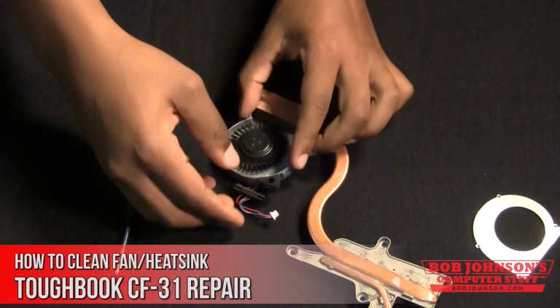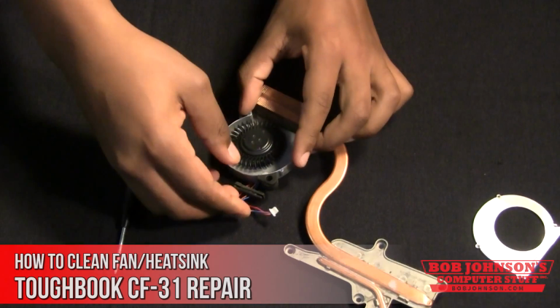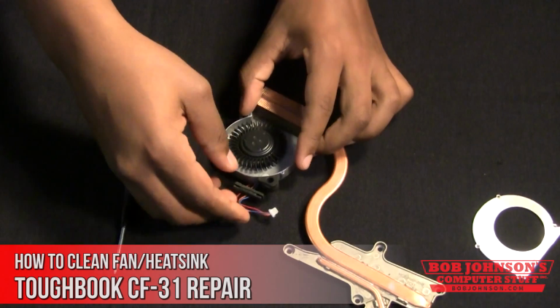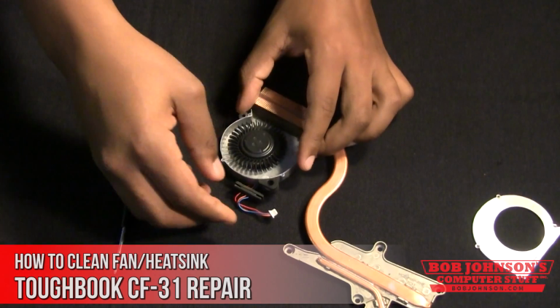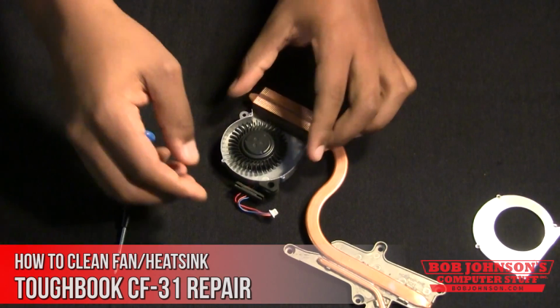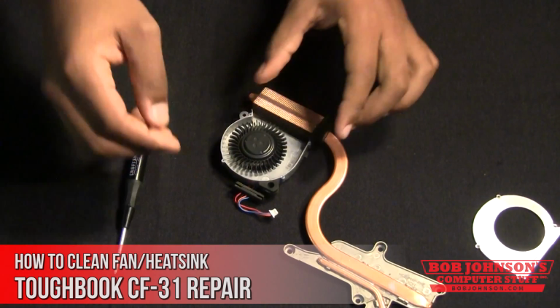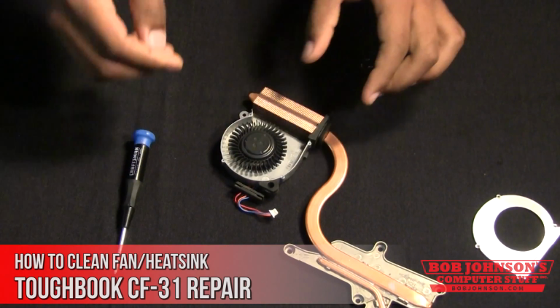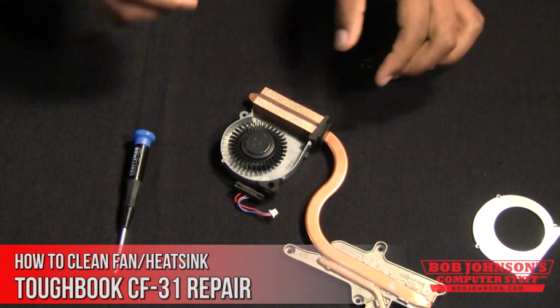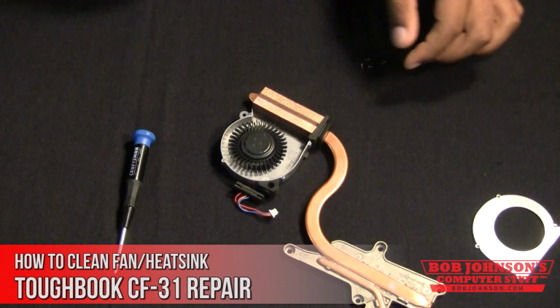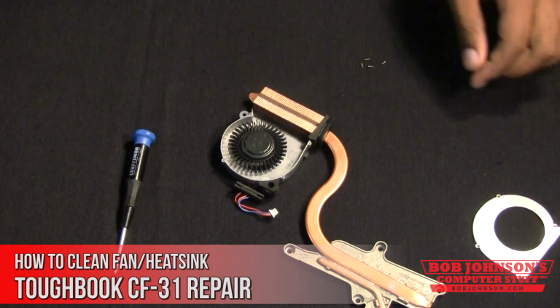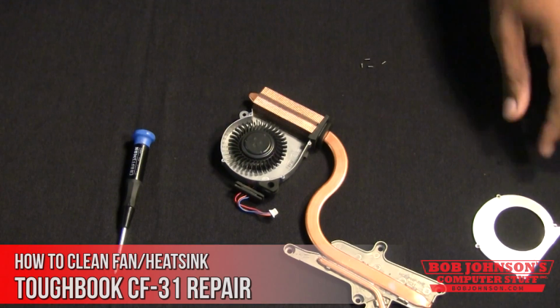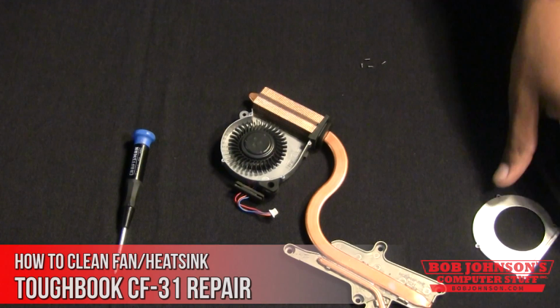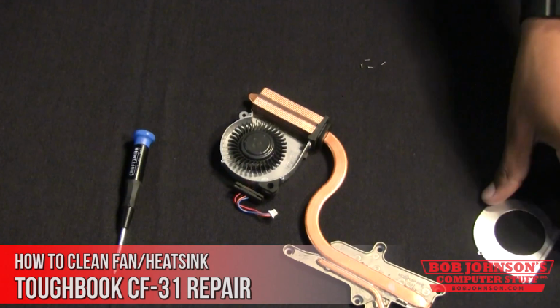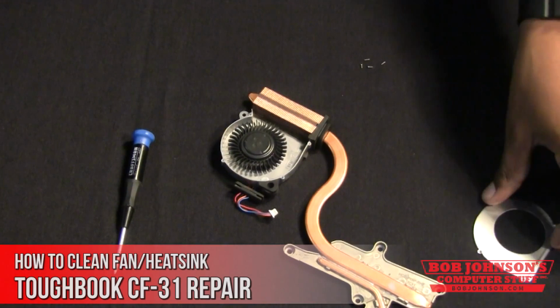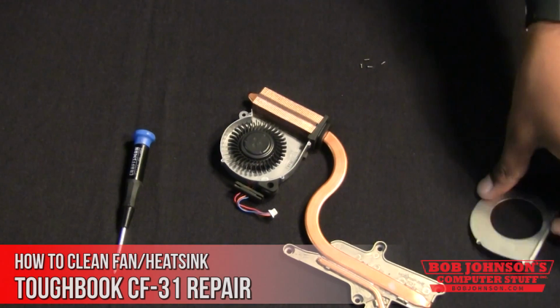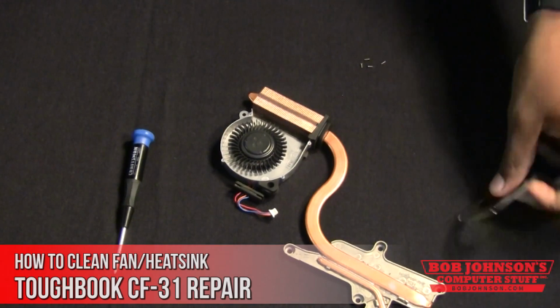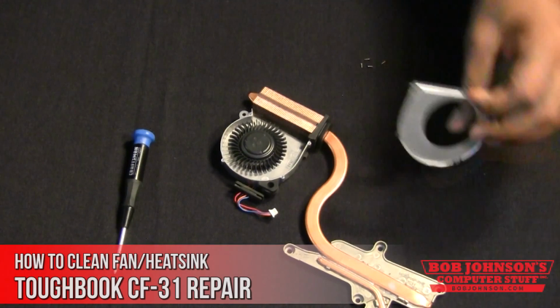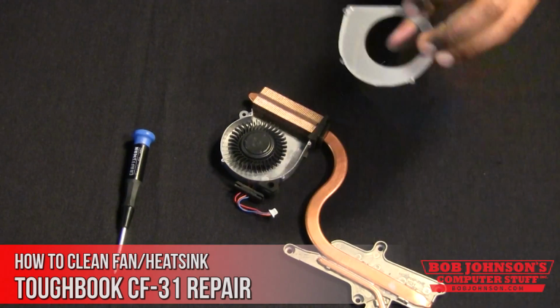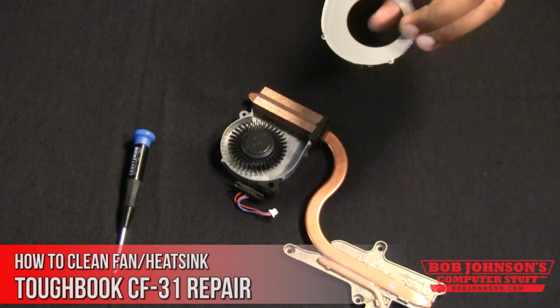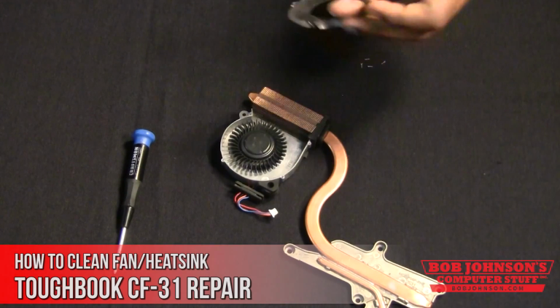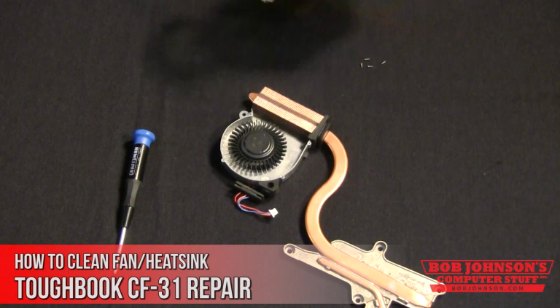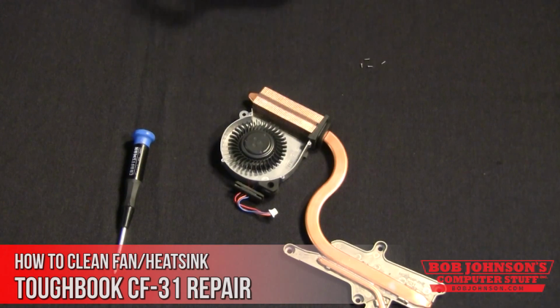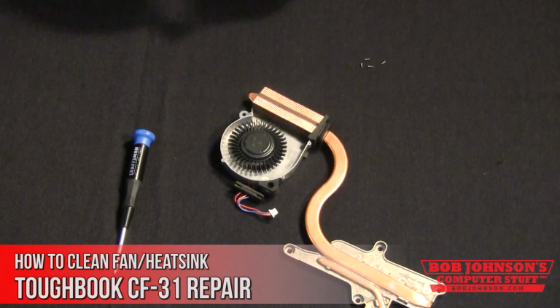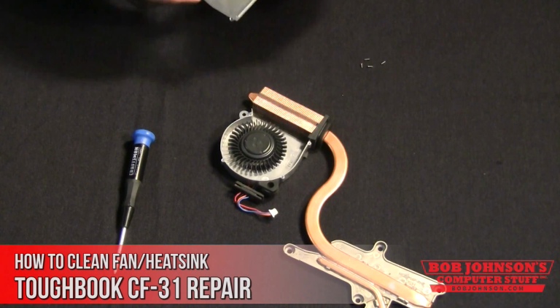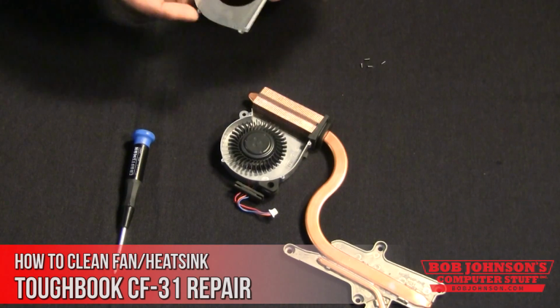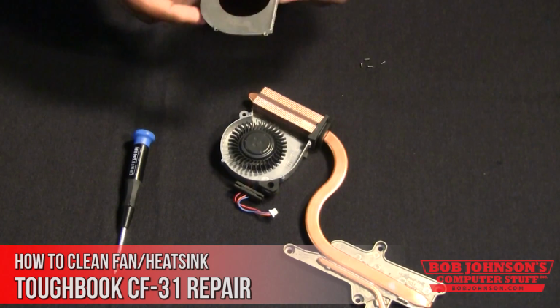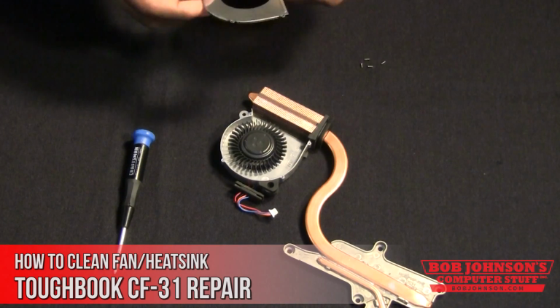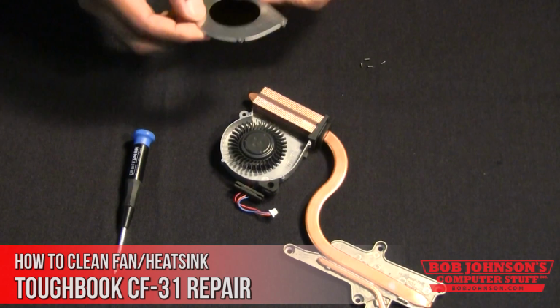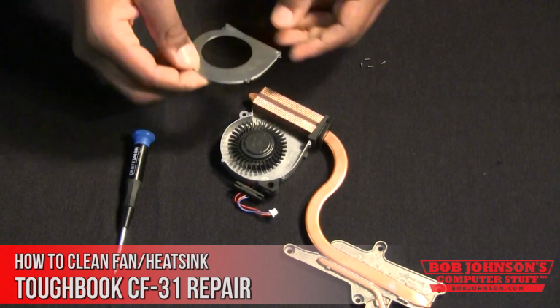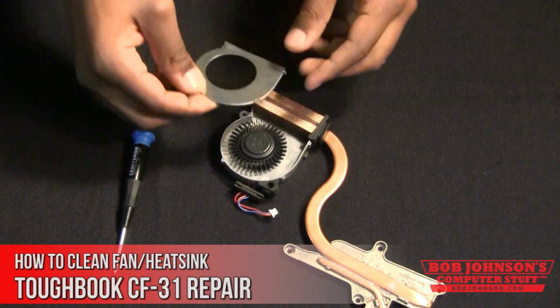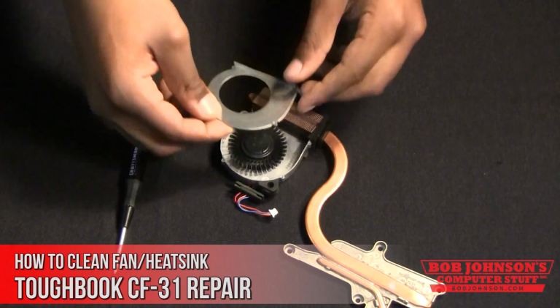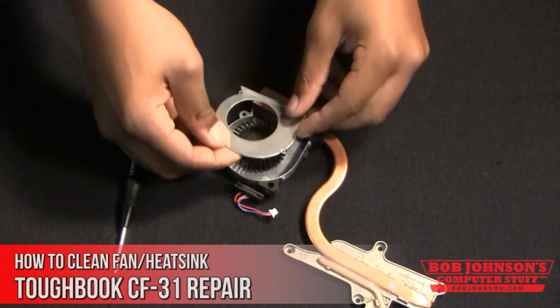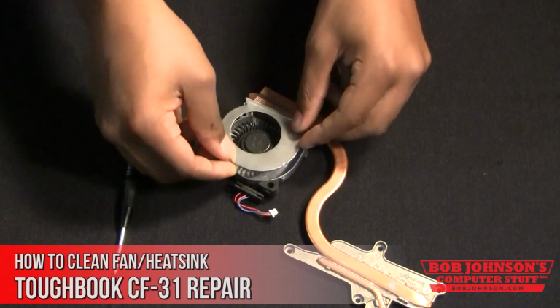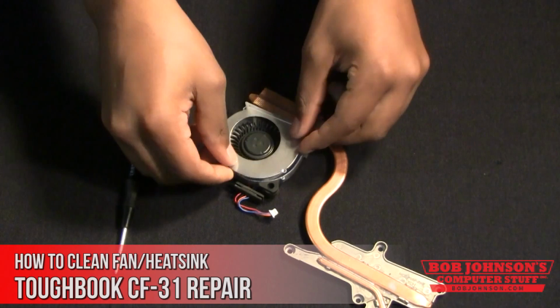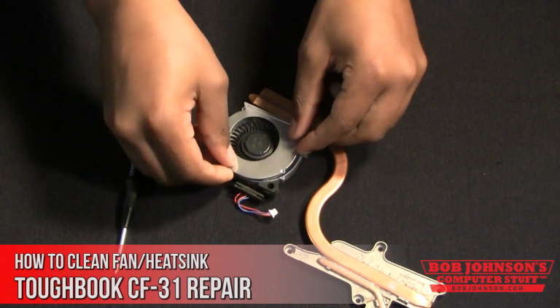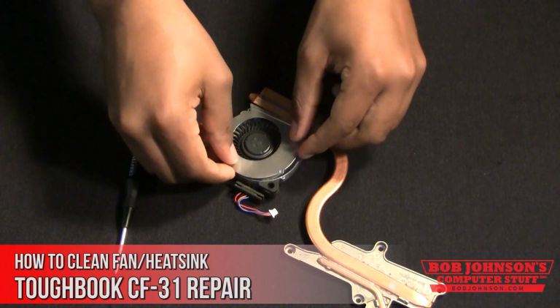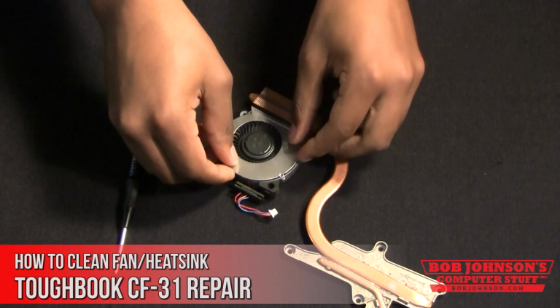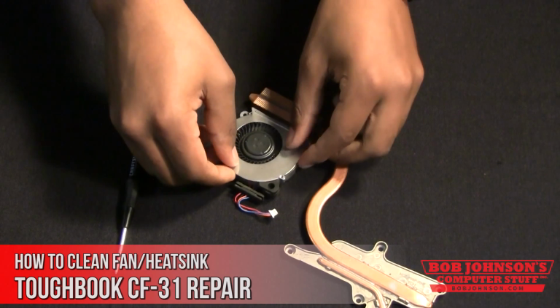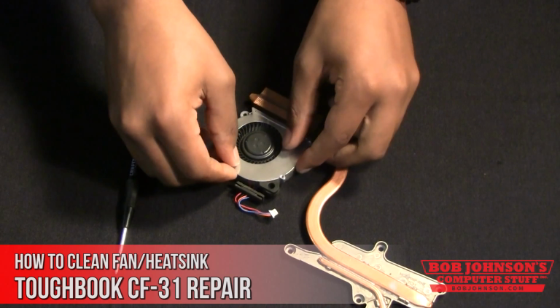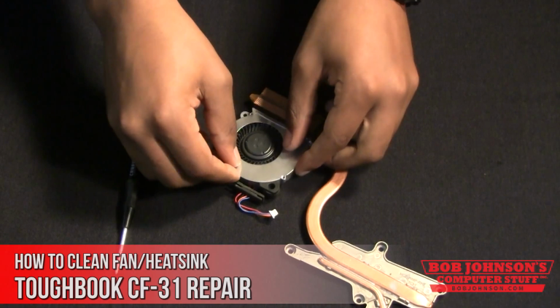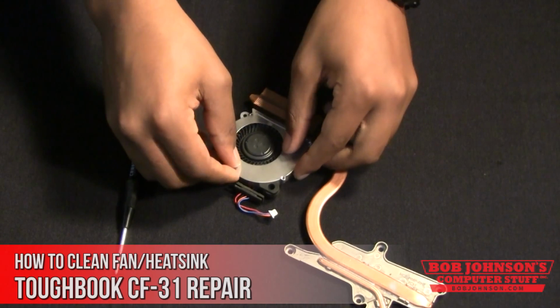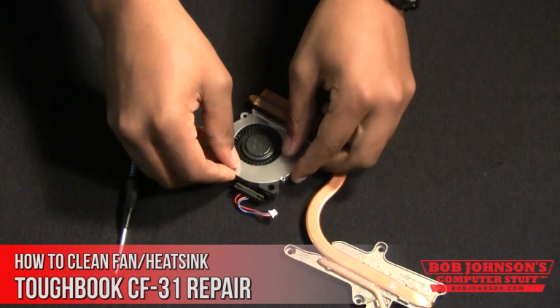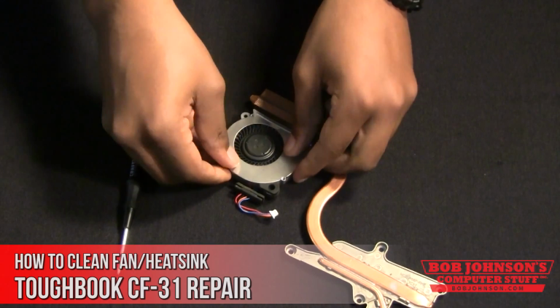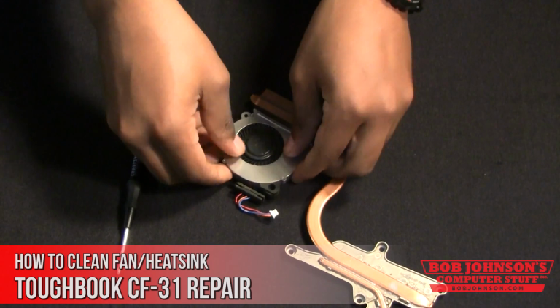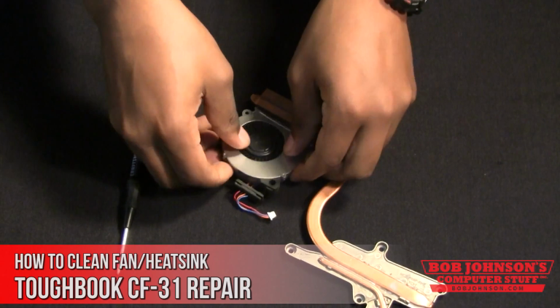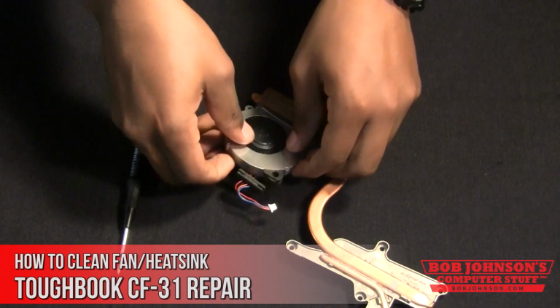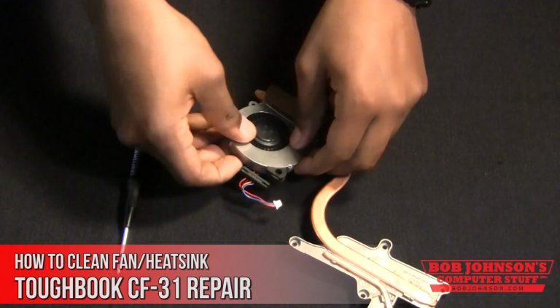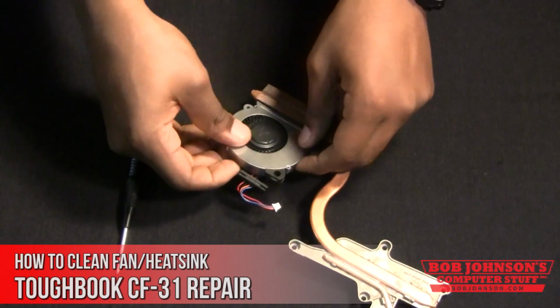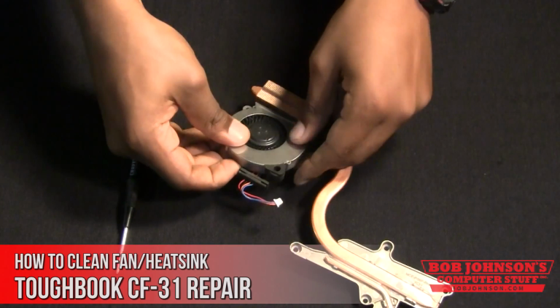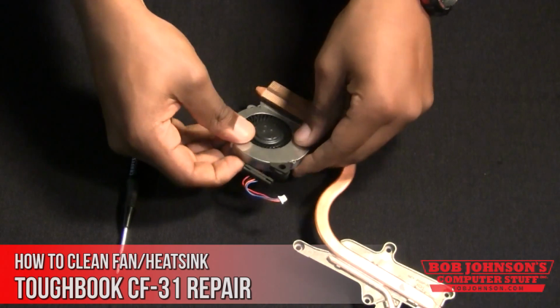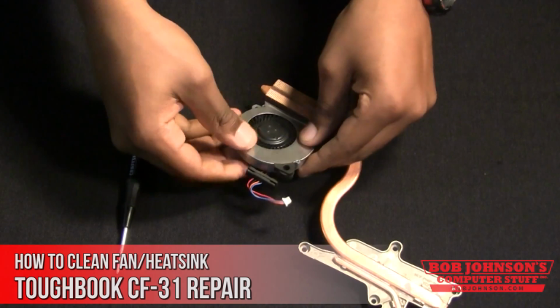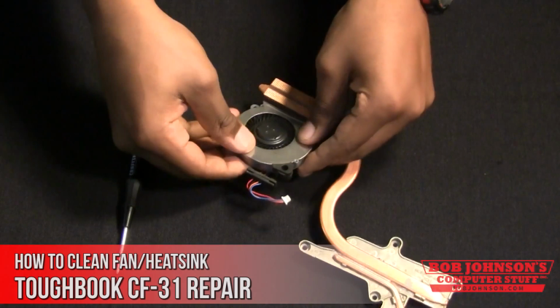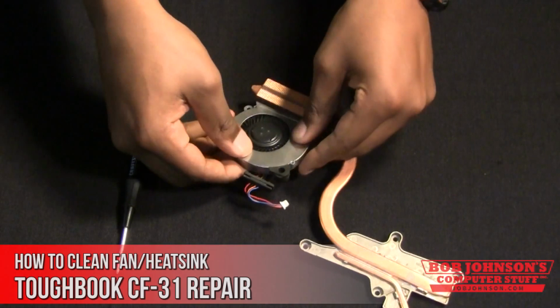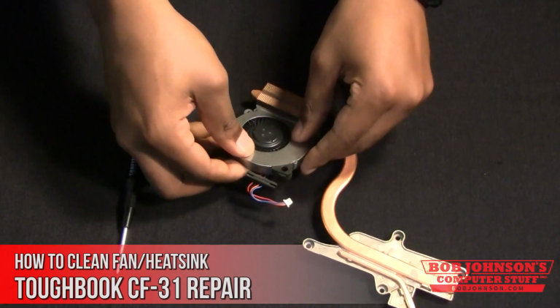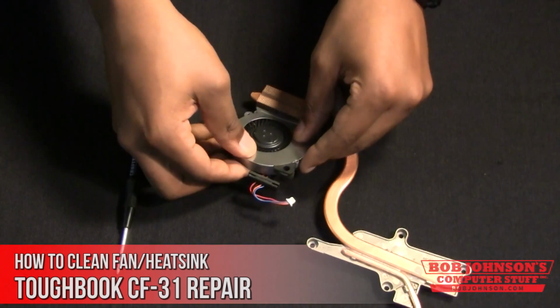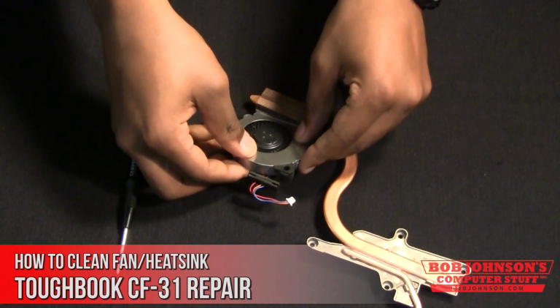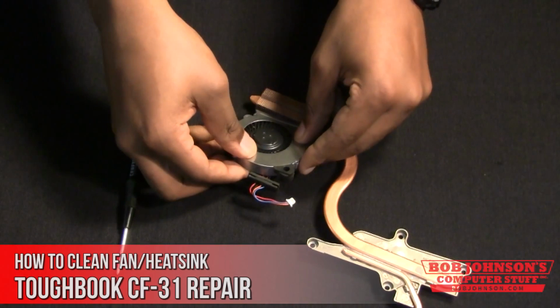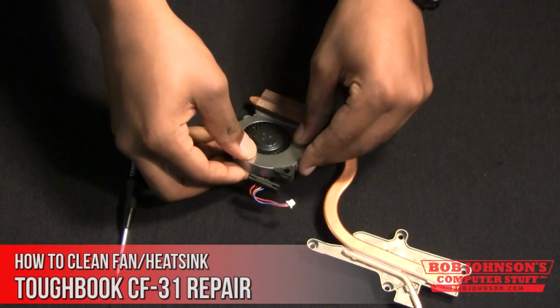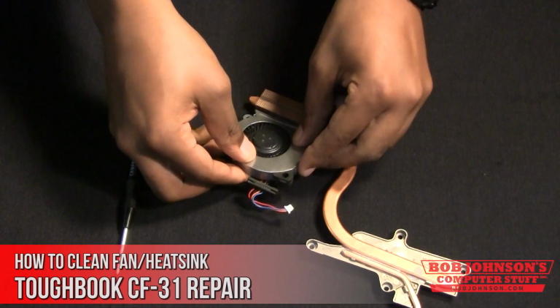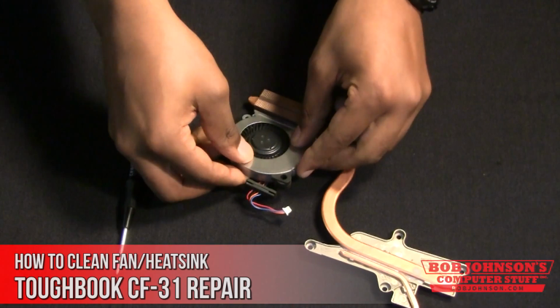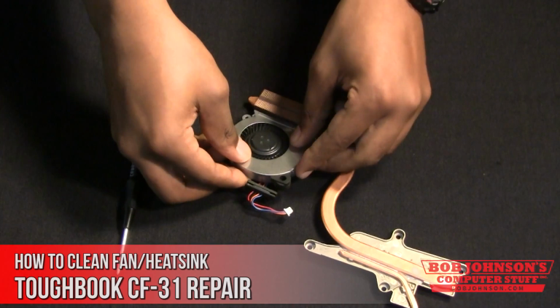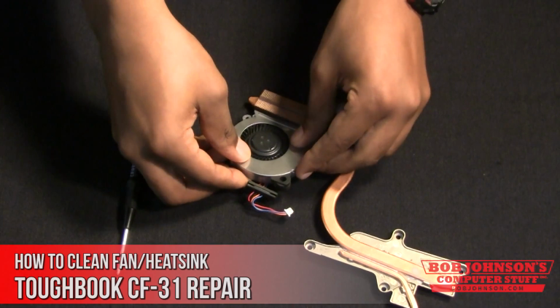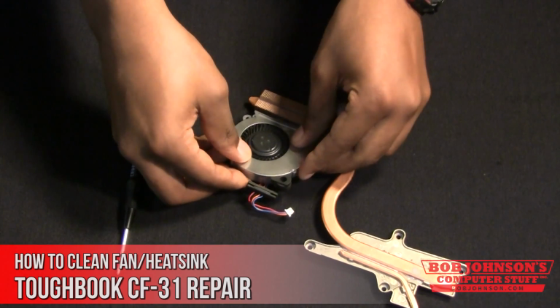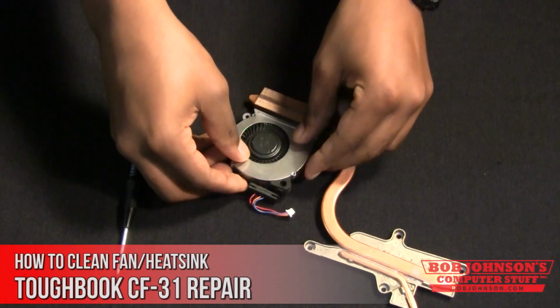Next, replace the cover for the fan. There should be four screws in total that need to be replaced.